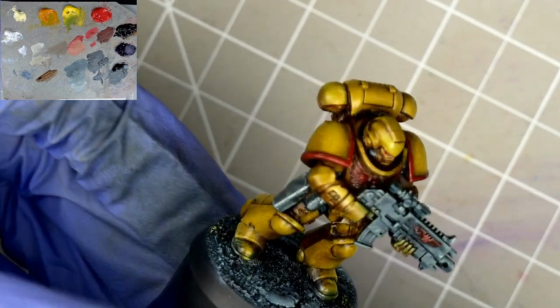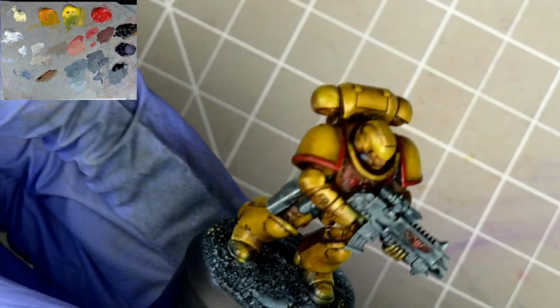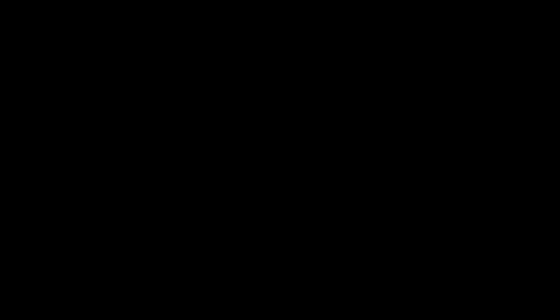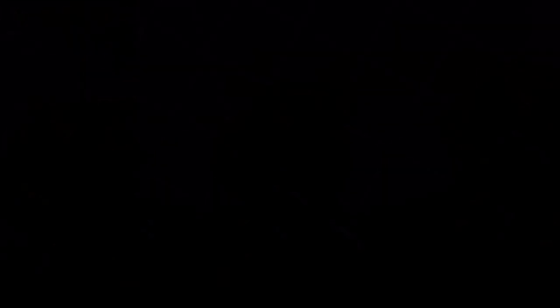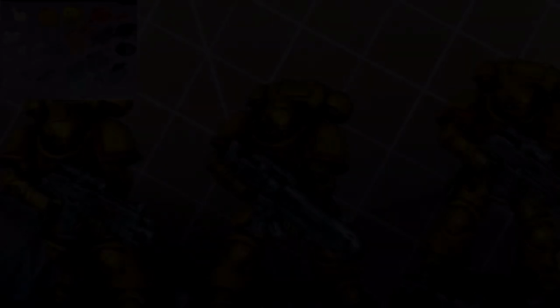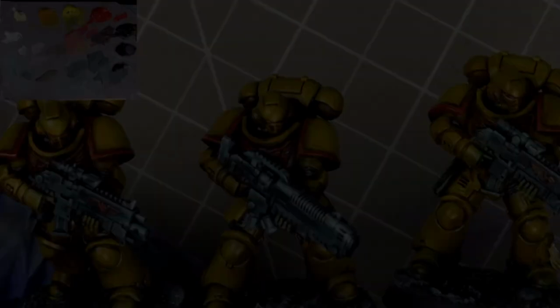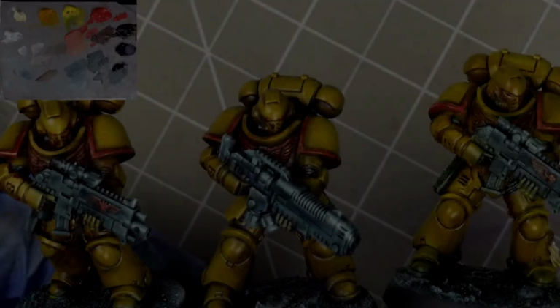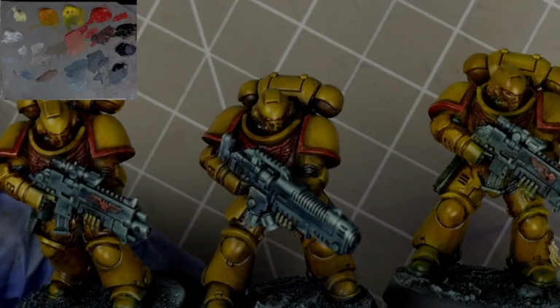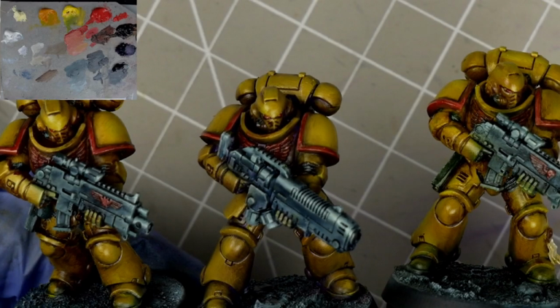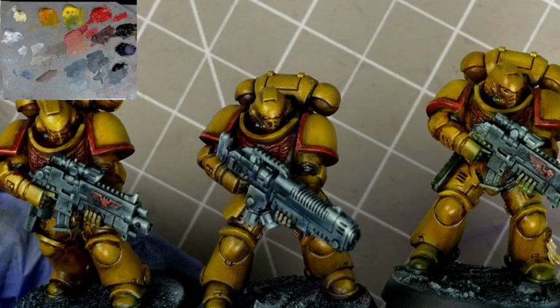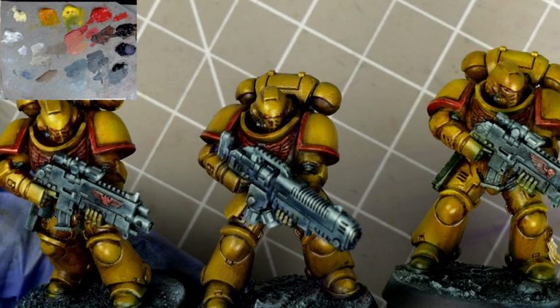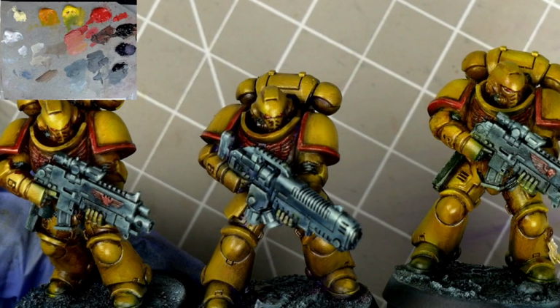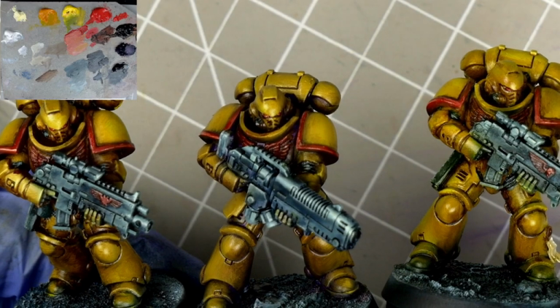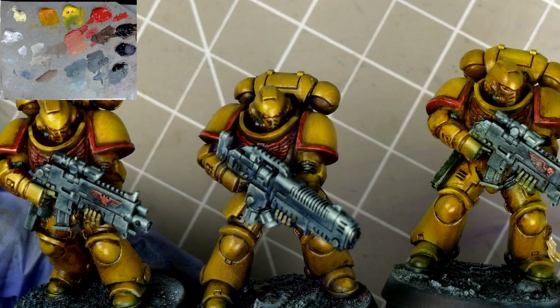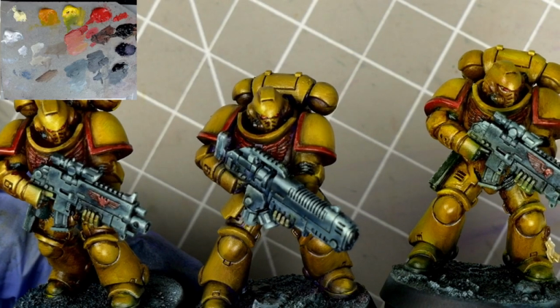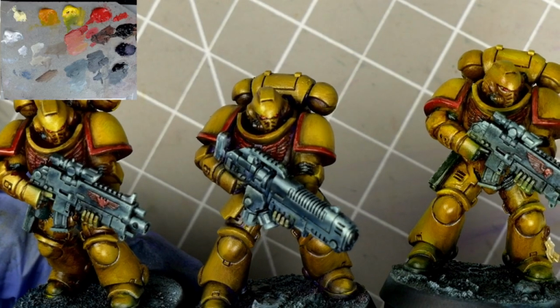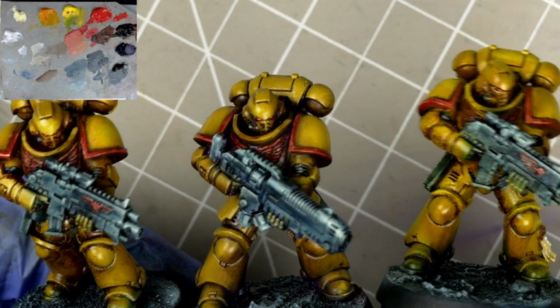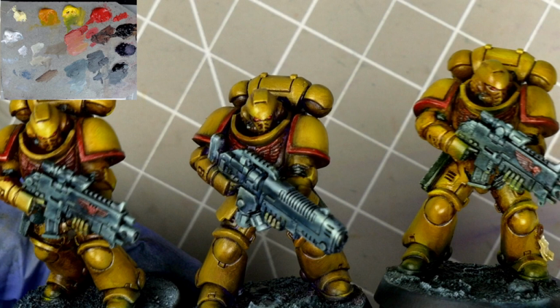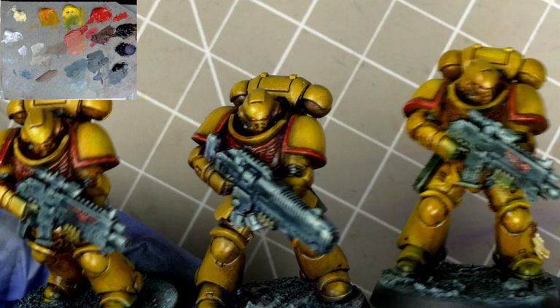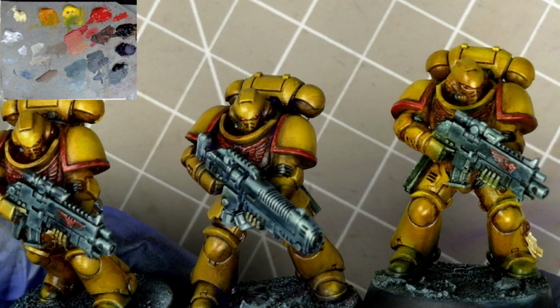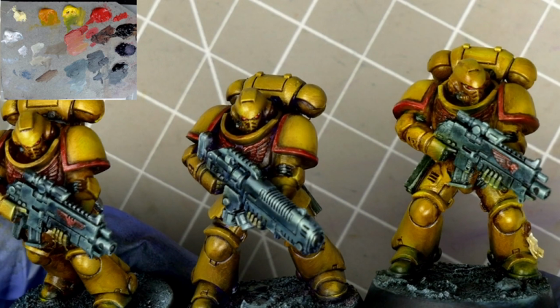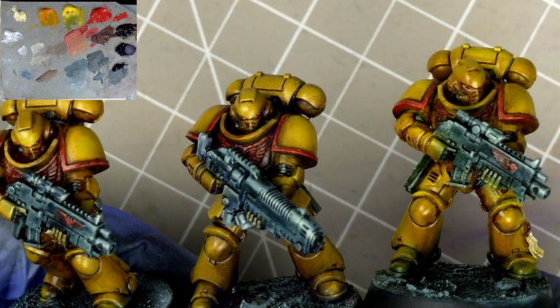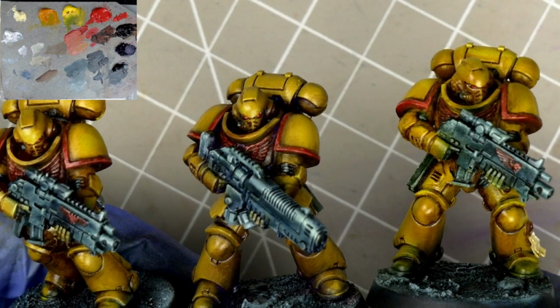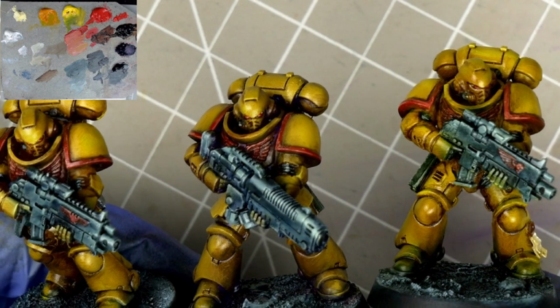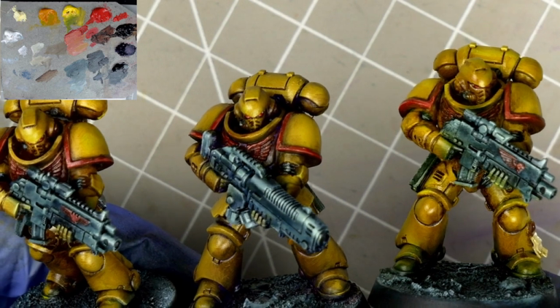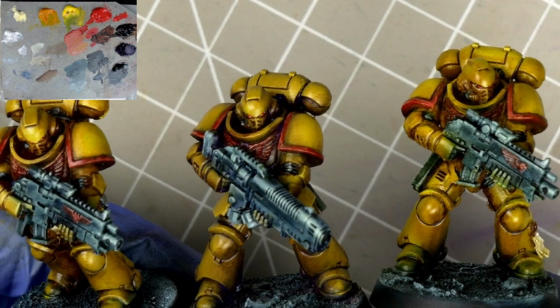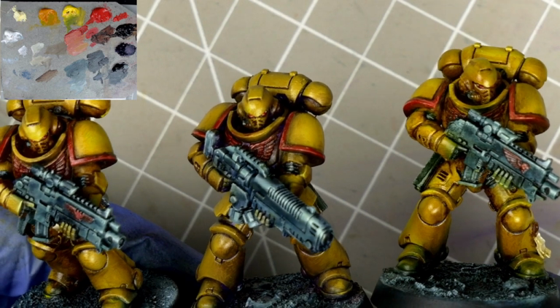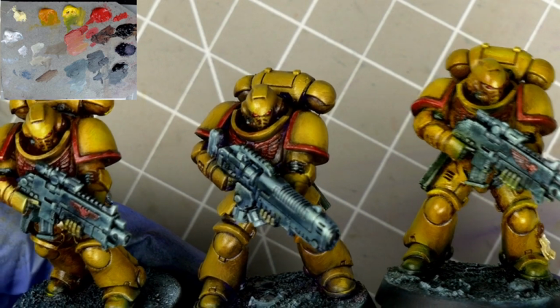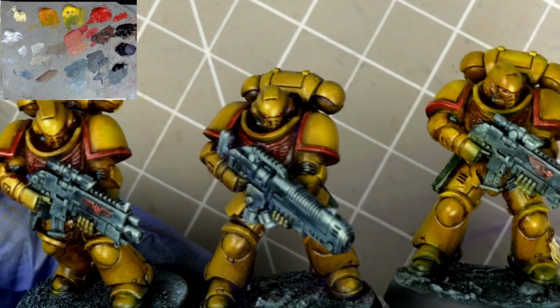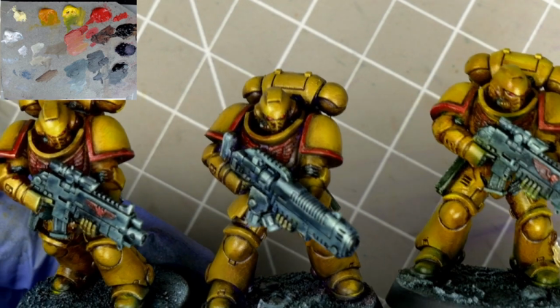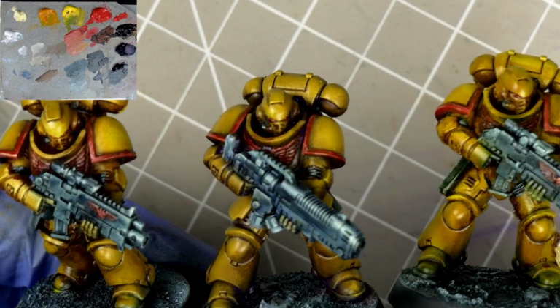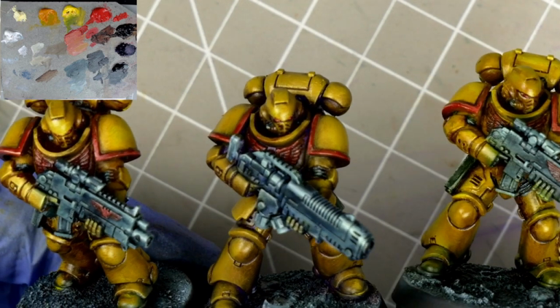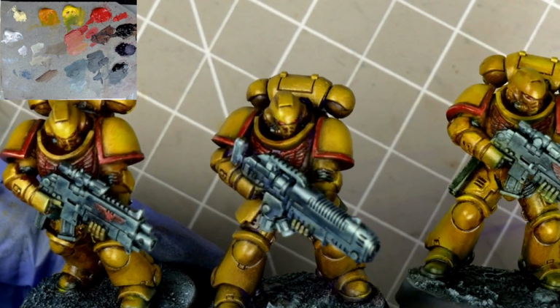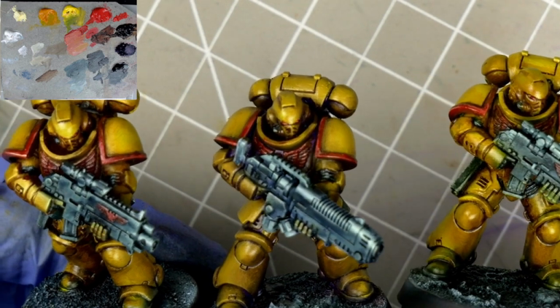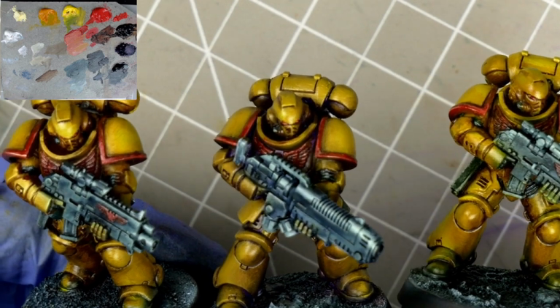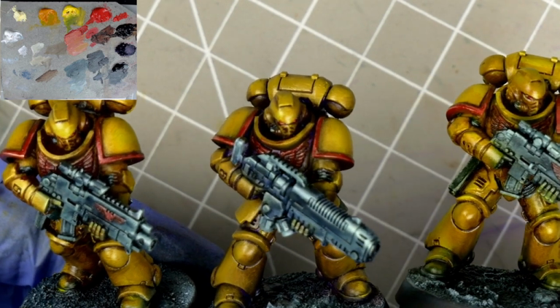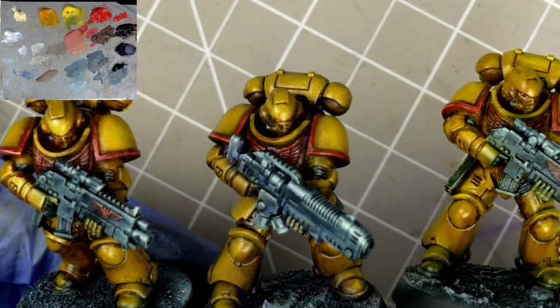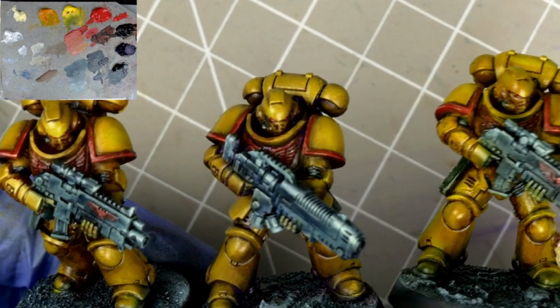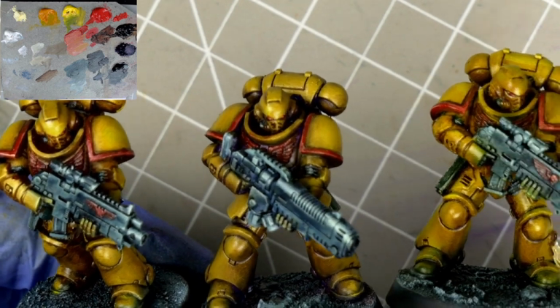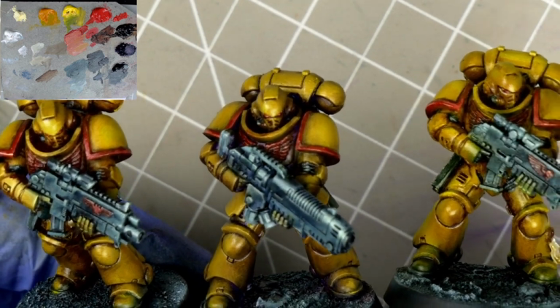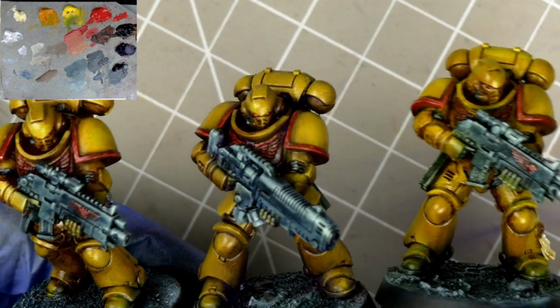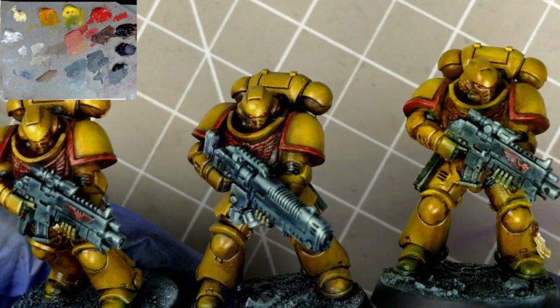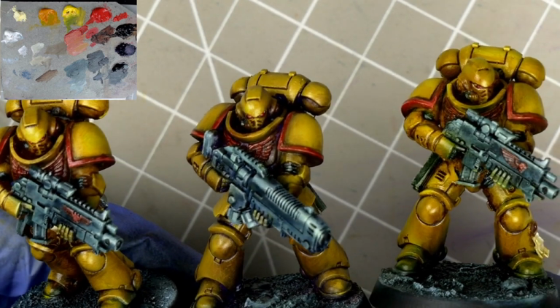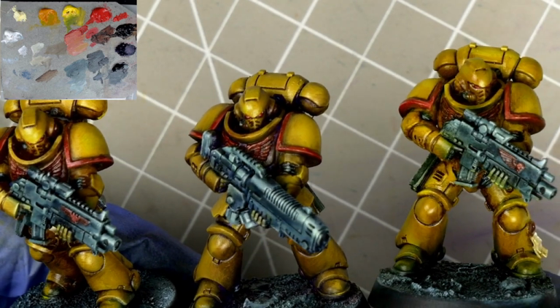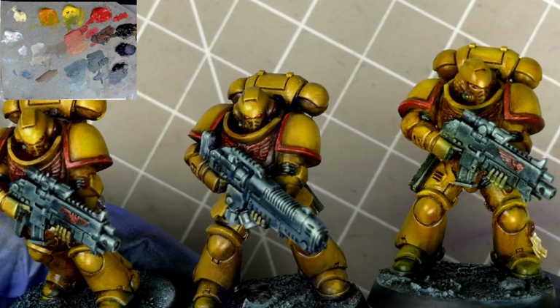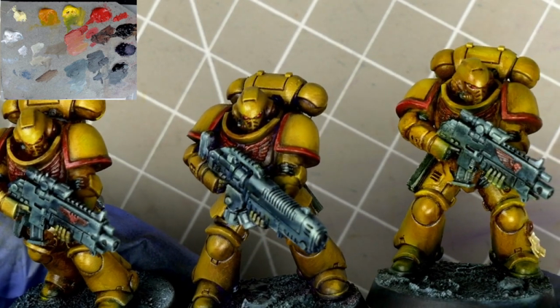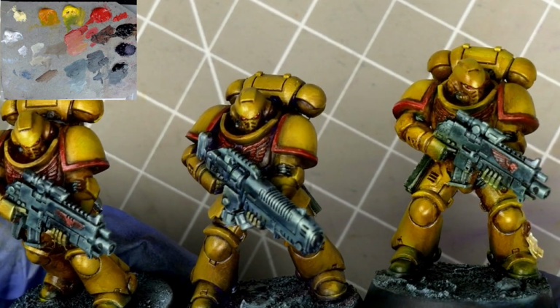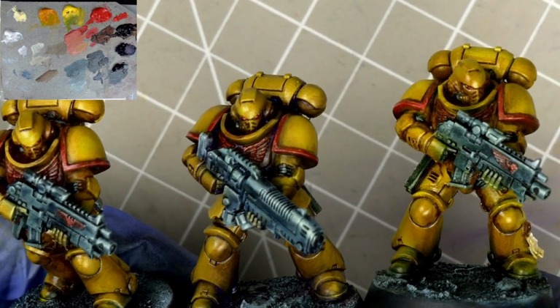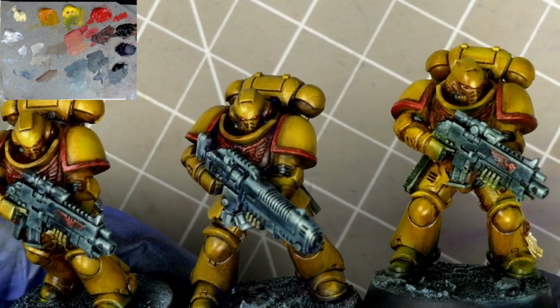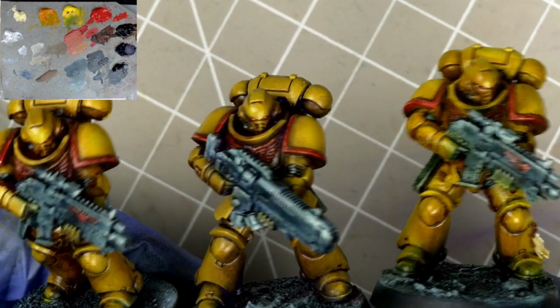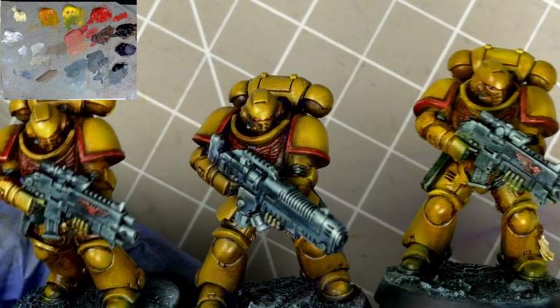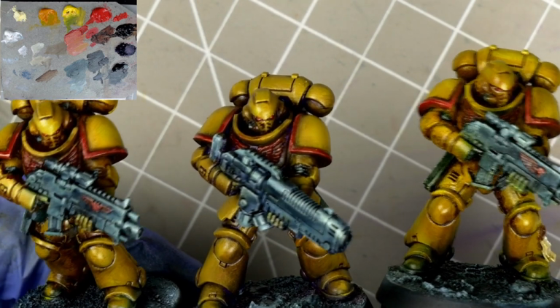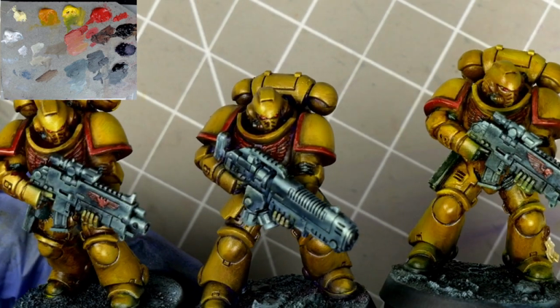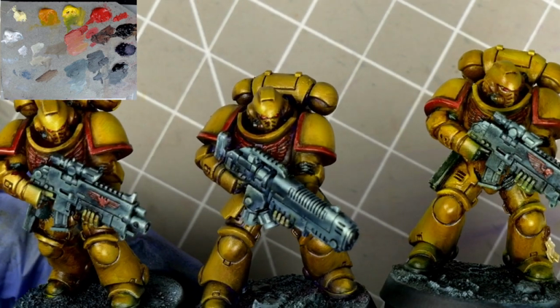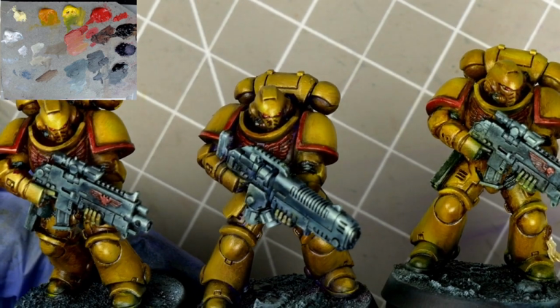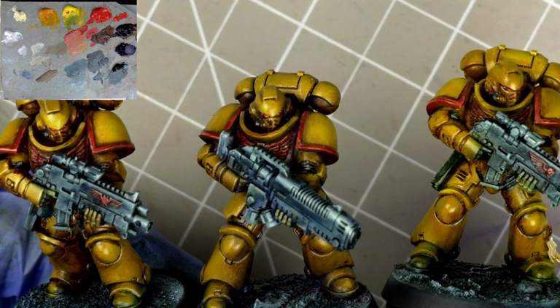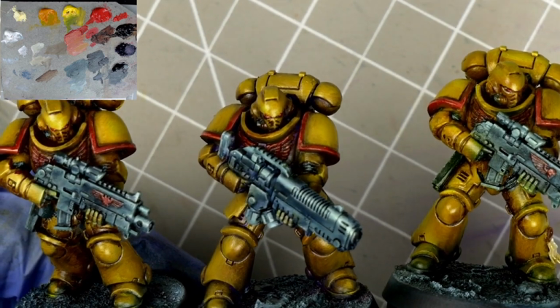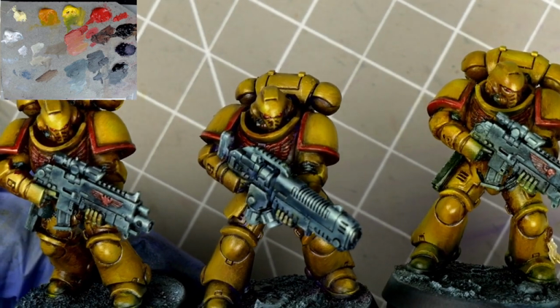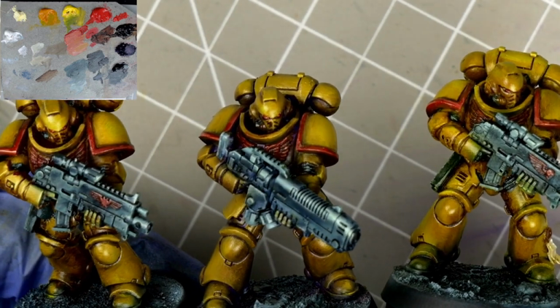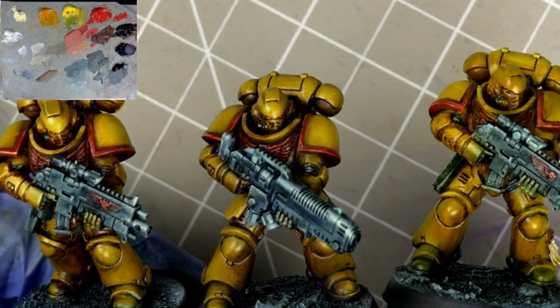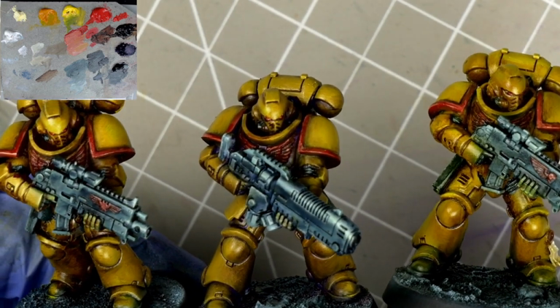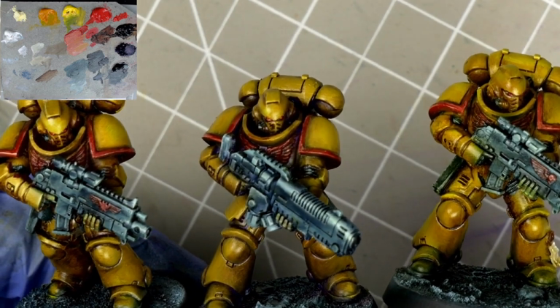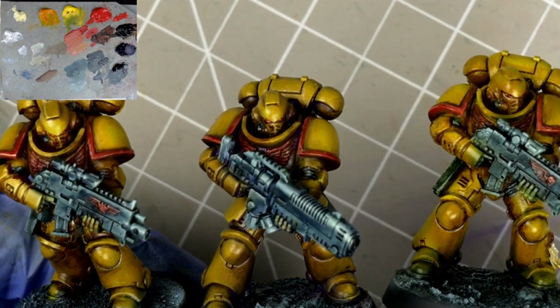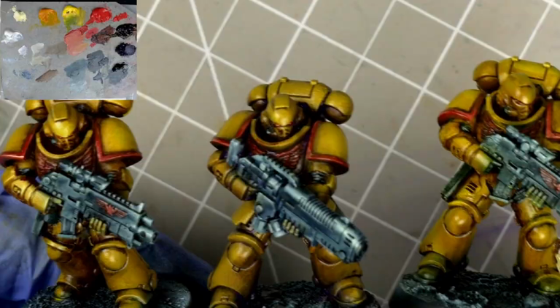Here they all are, really coming together now, and we're really getting a sense of the different kinds of yellow we can achieve — but let's see if we can push it a little bit more.